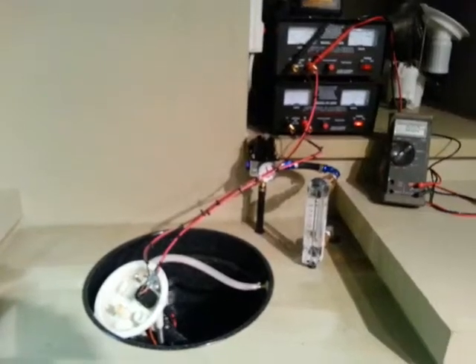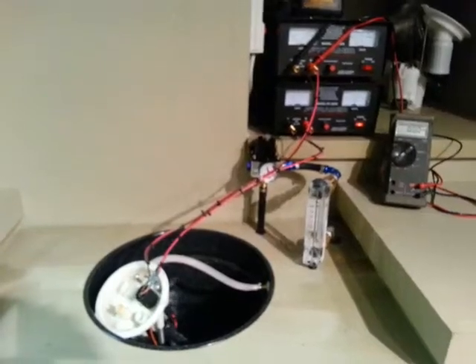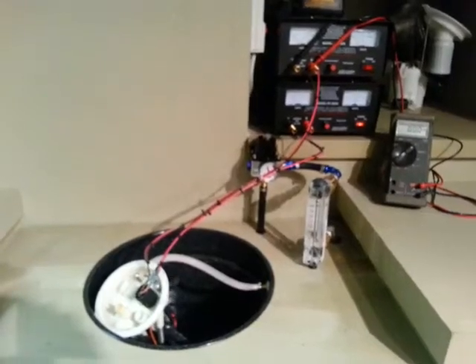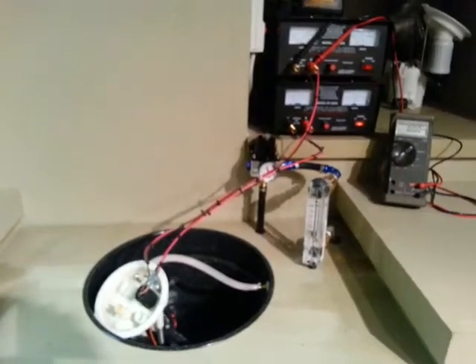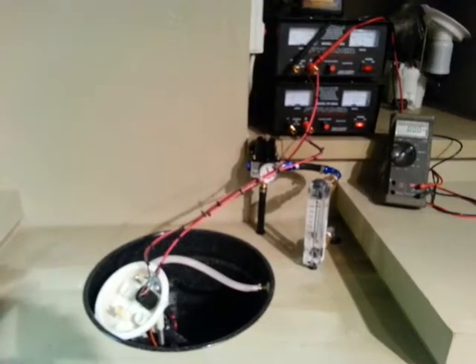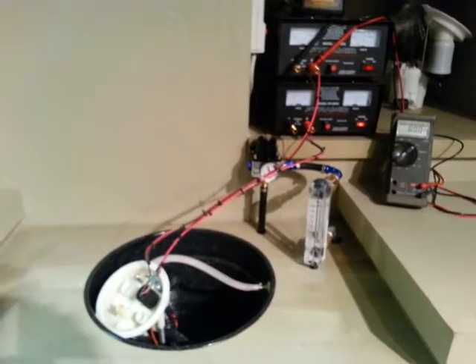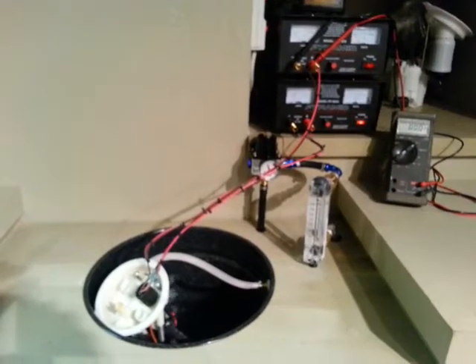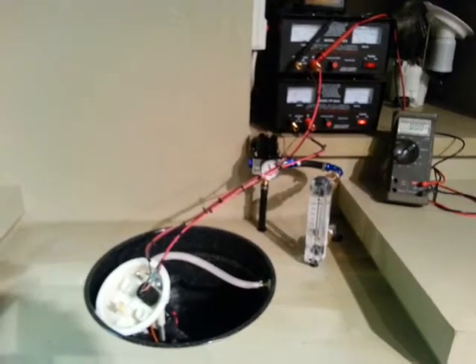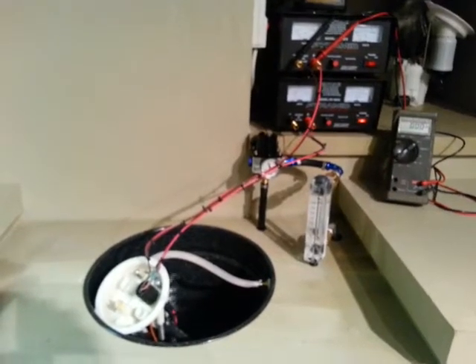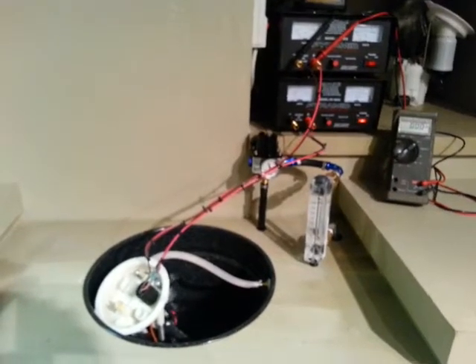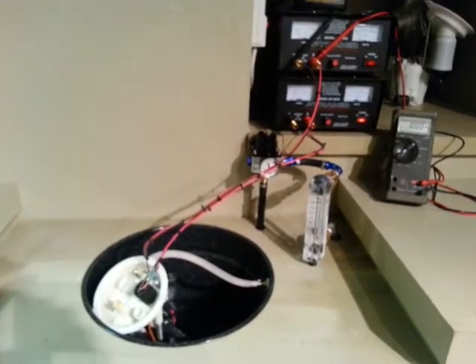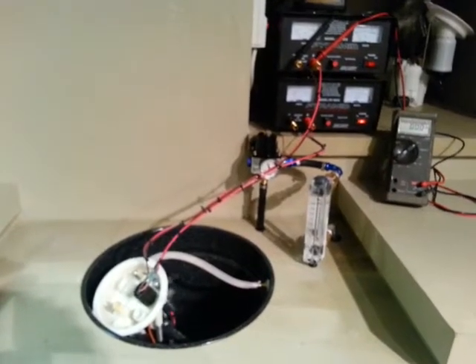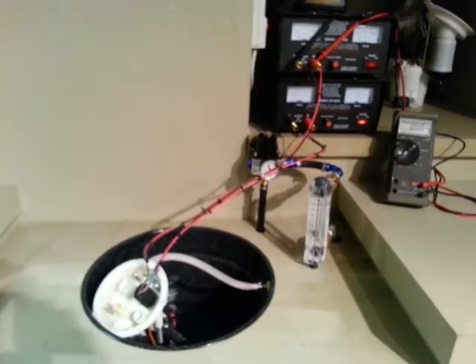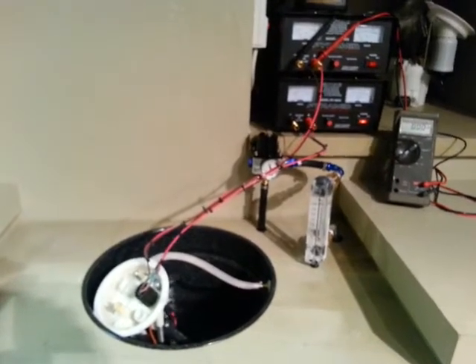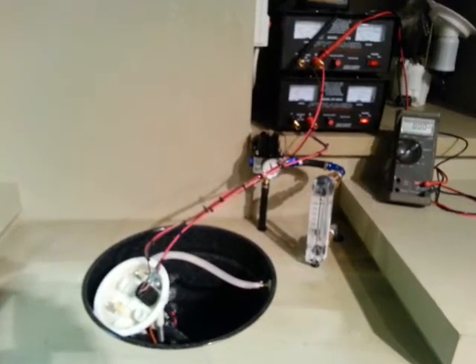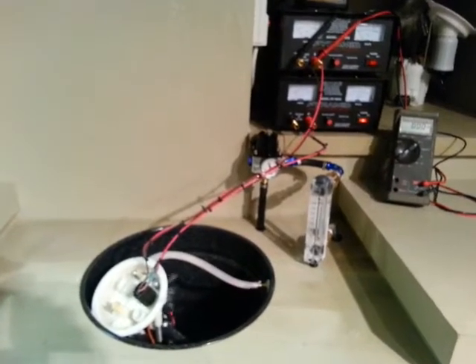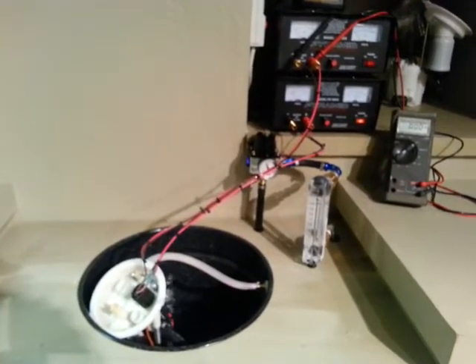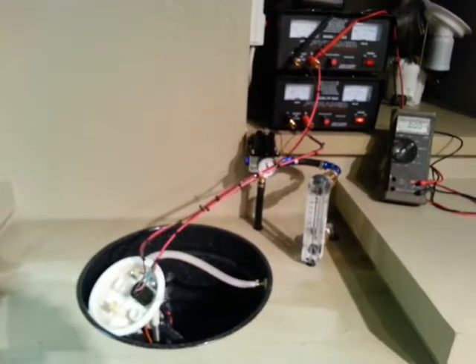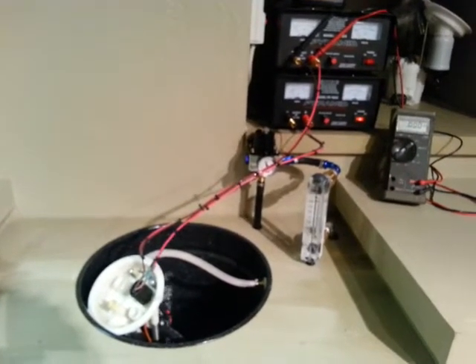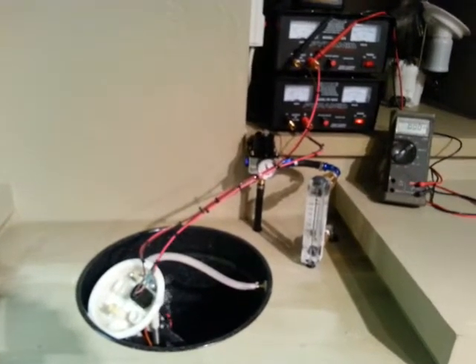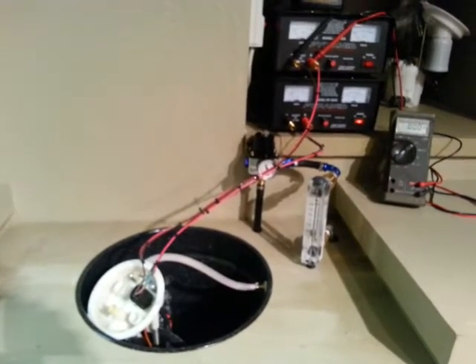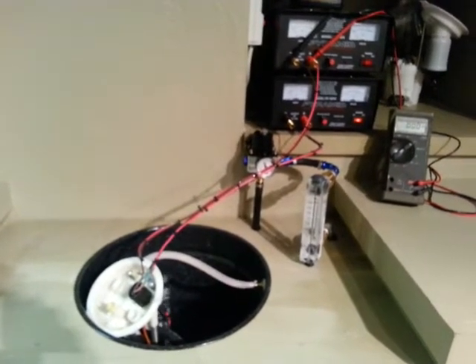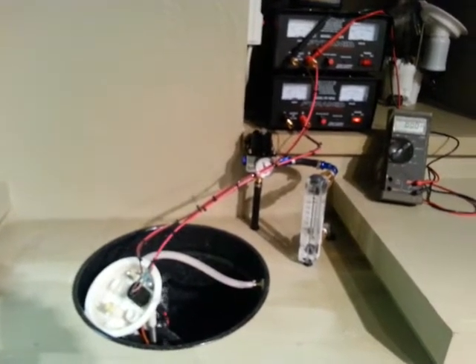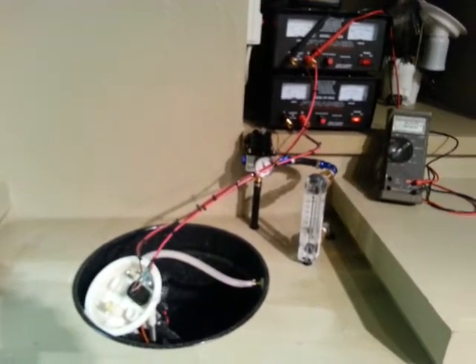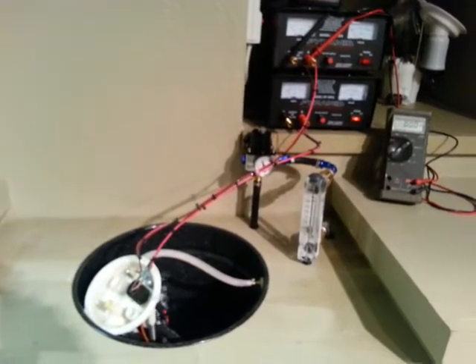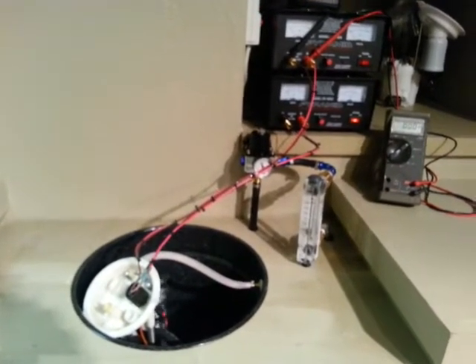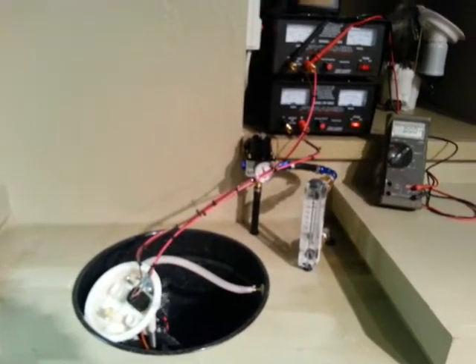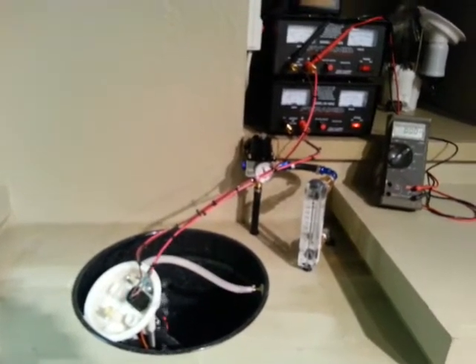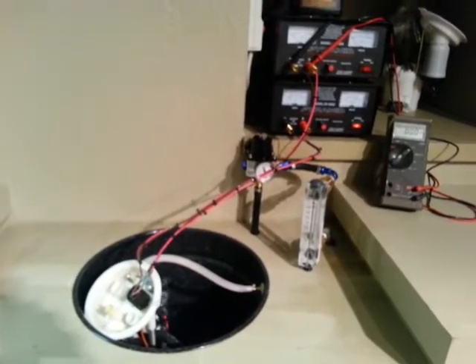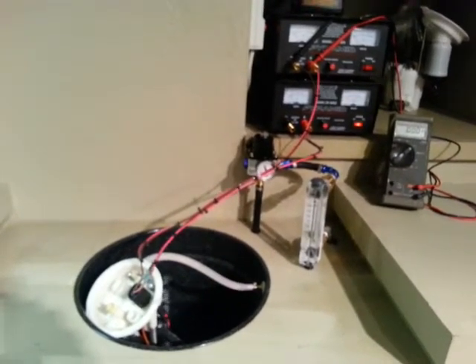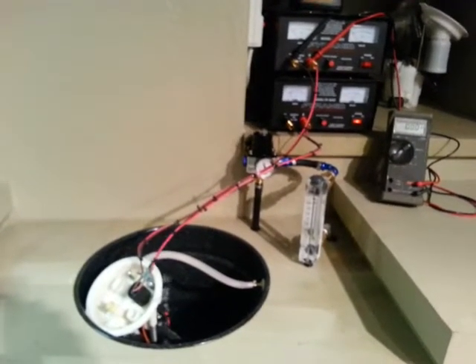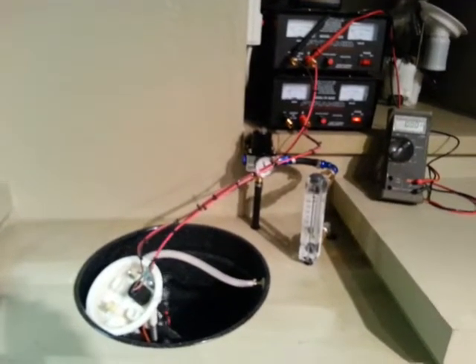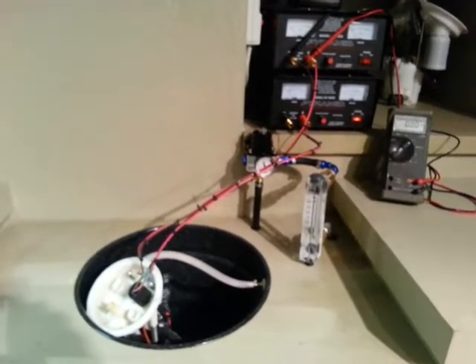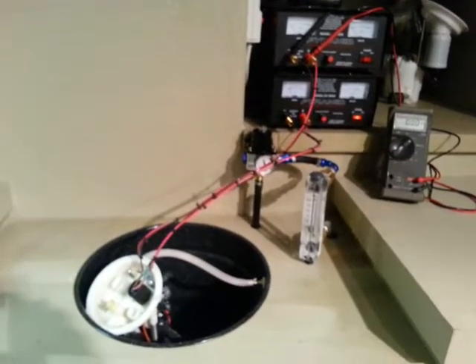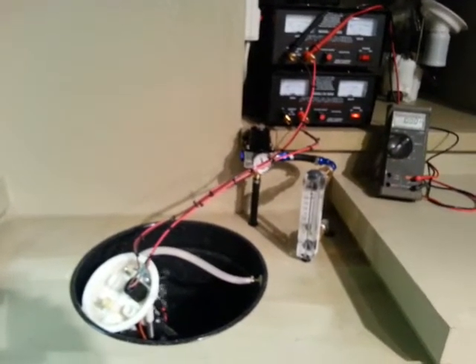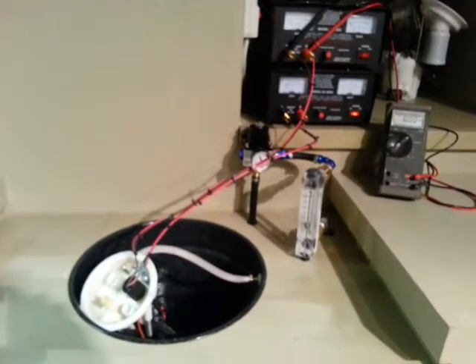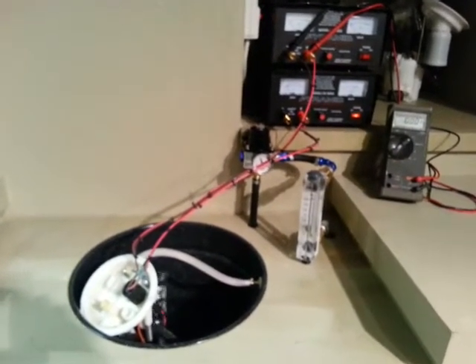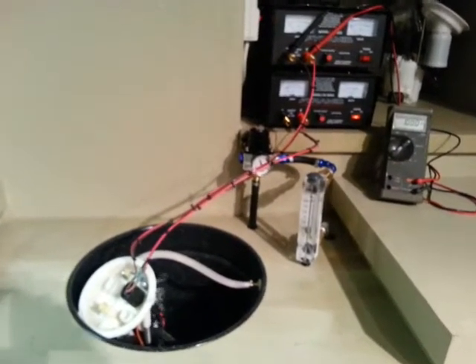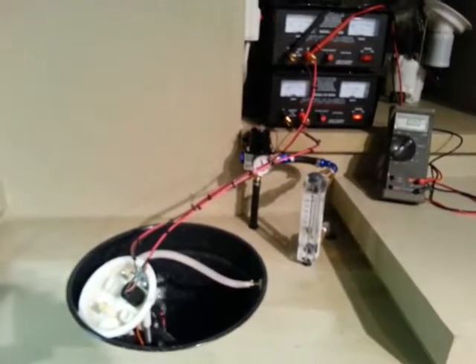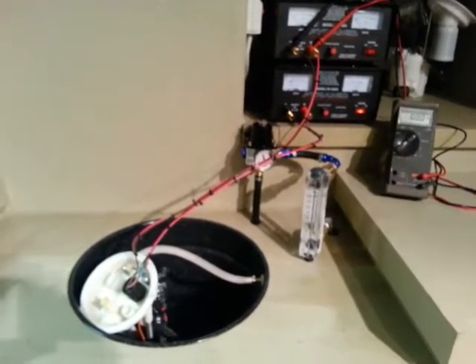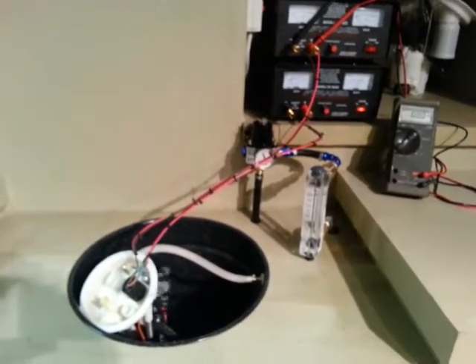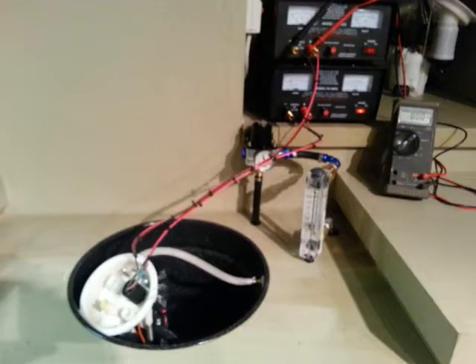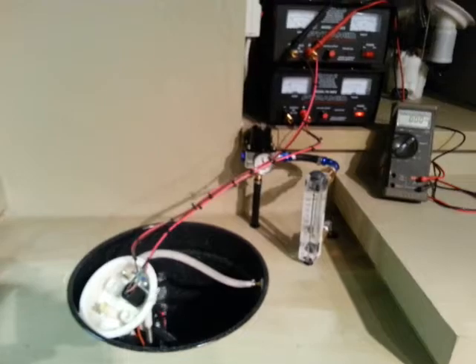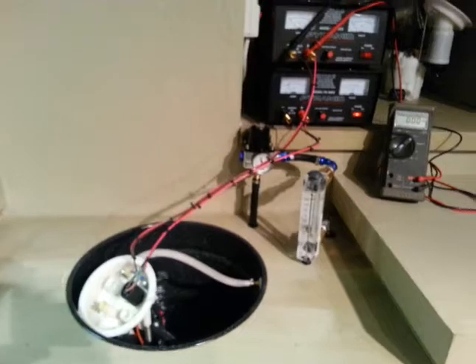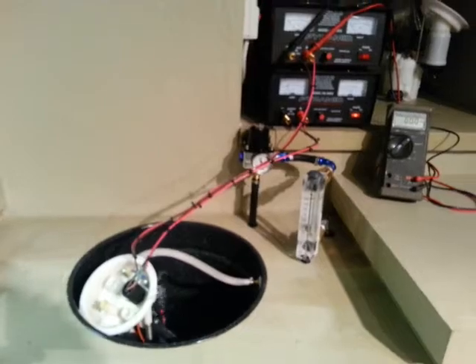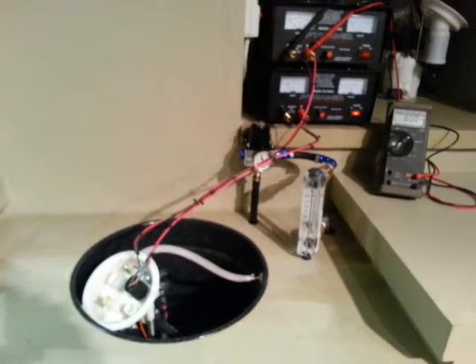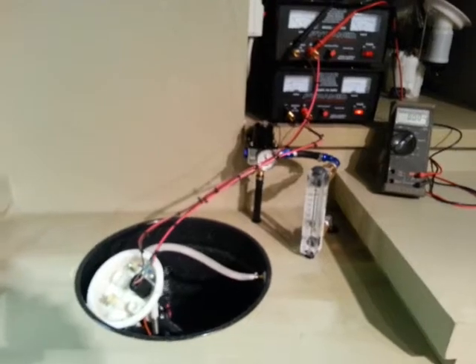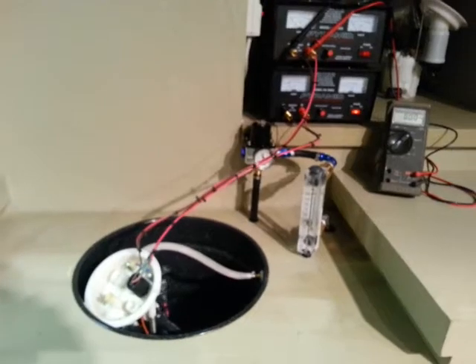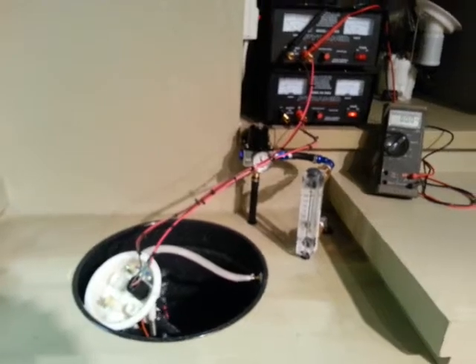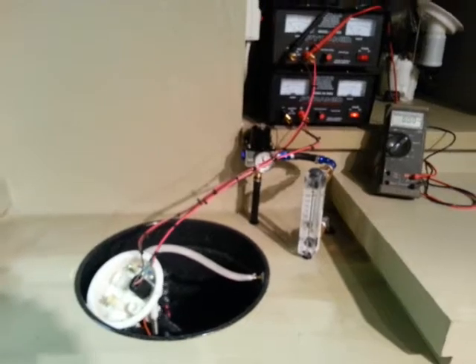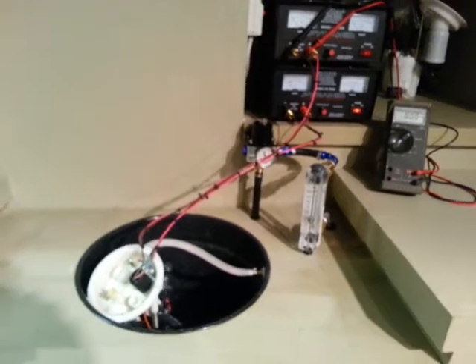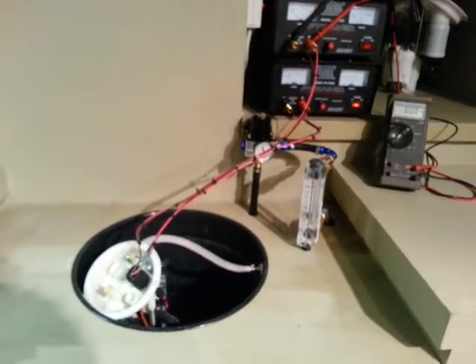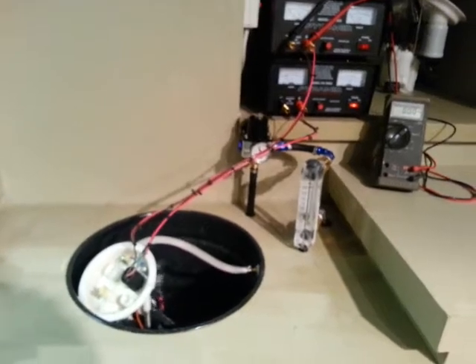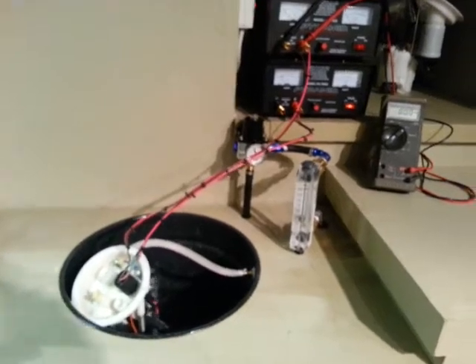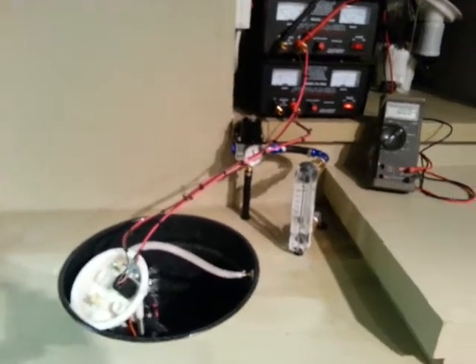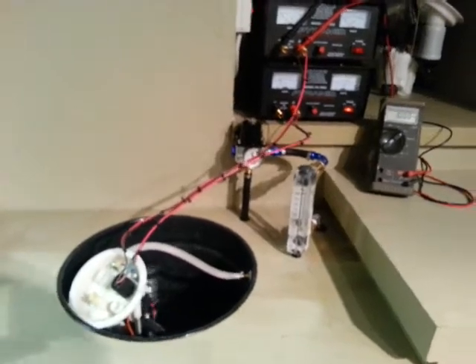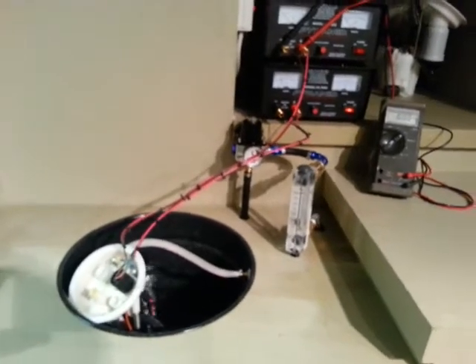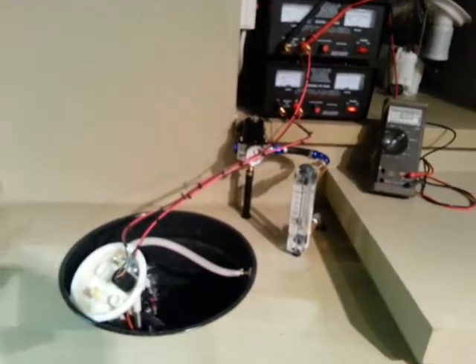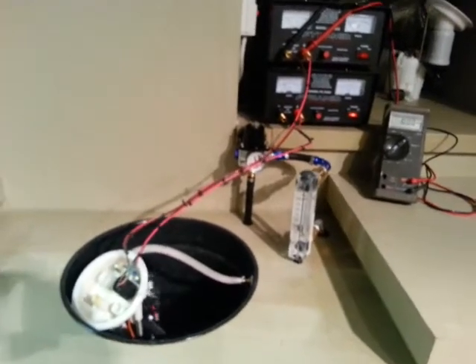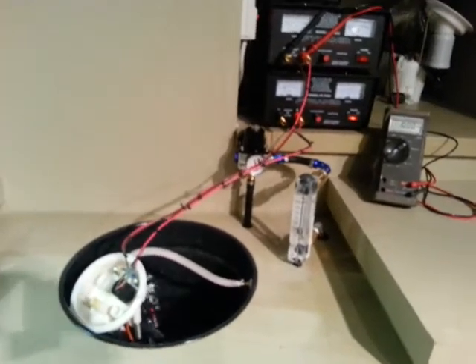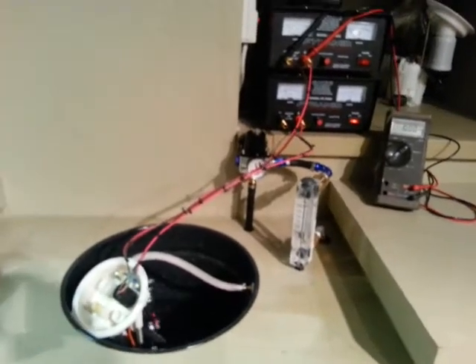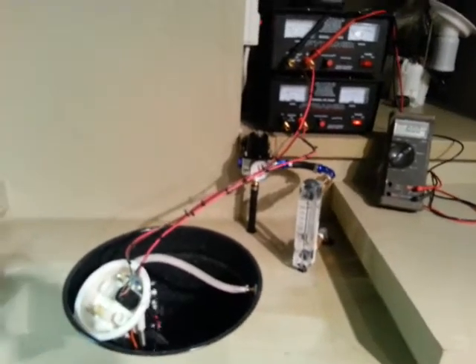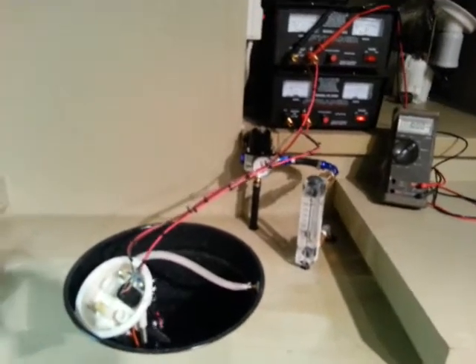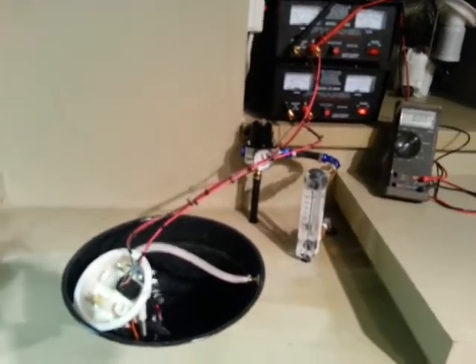Hey everybody, got the new test bench set up and running stage 3 right now. Thought I'd give you guys a sneak peek at that.